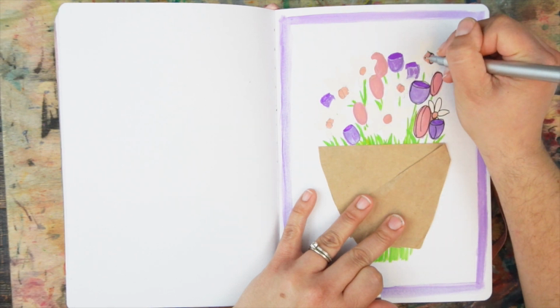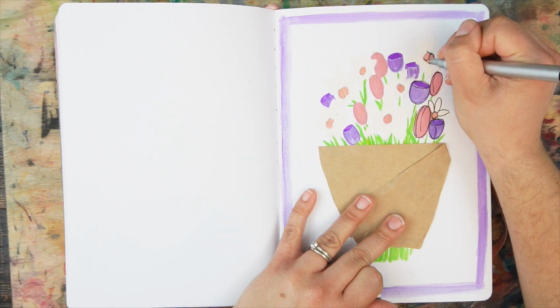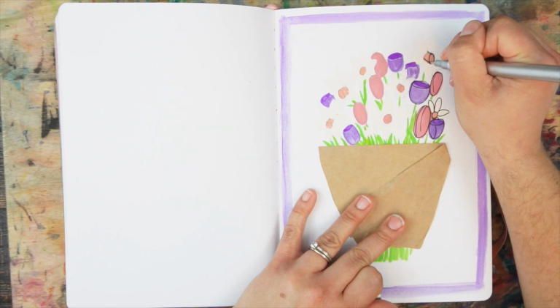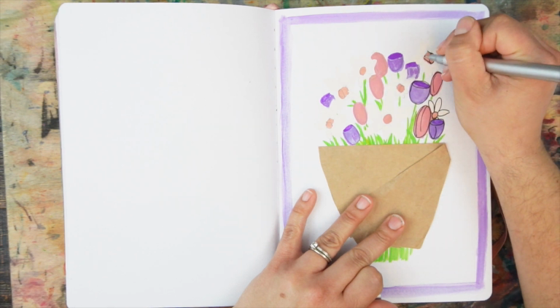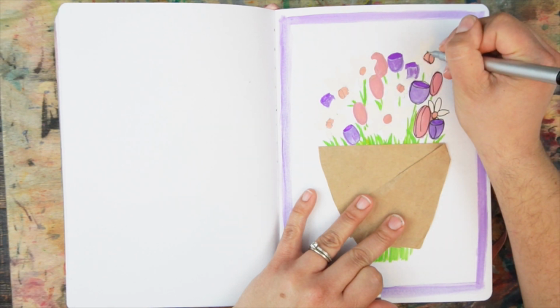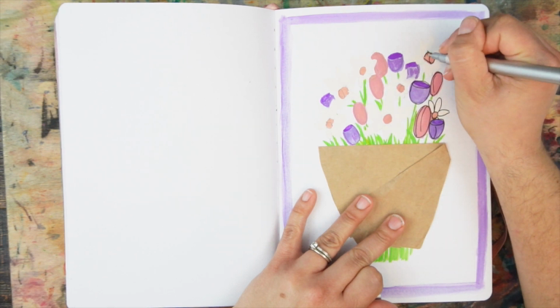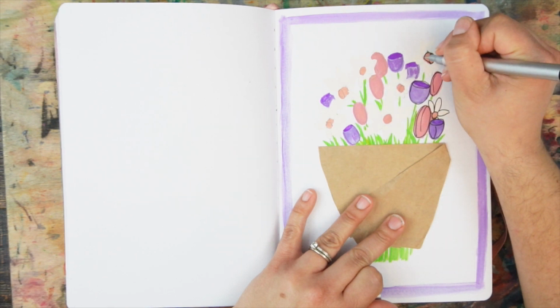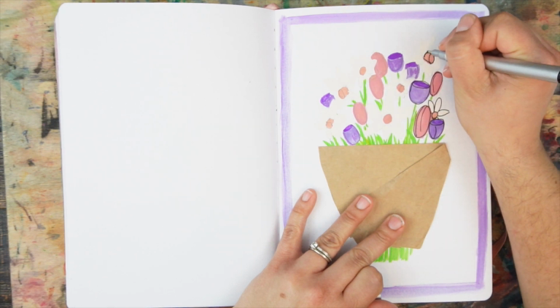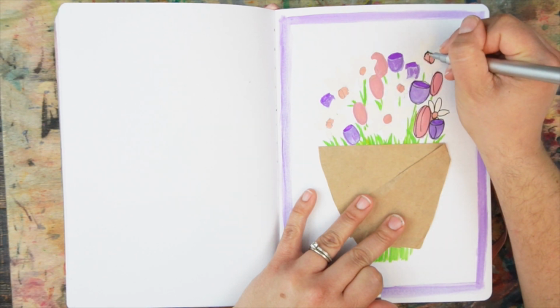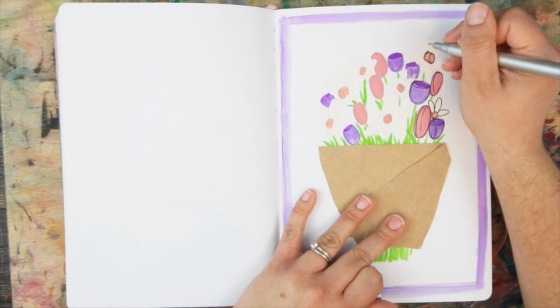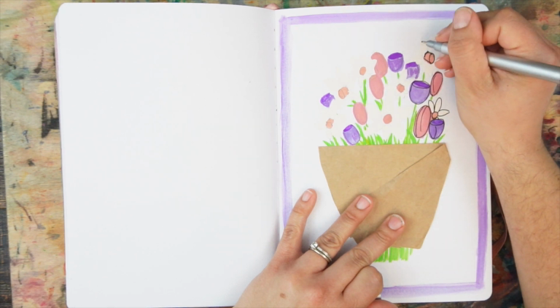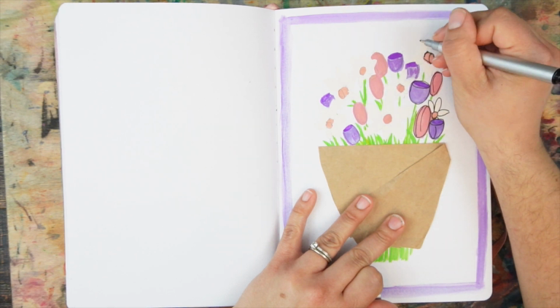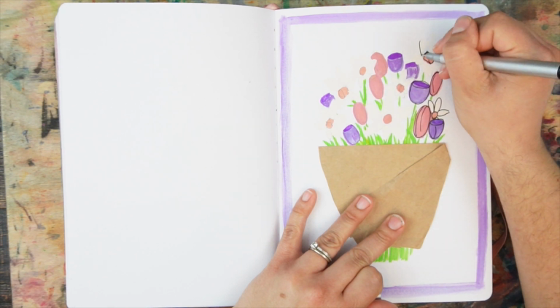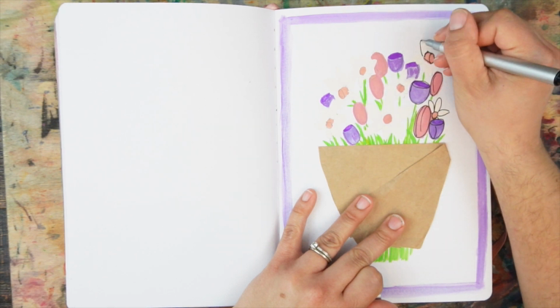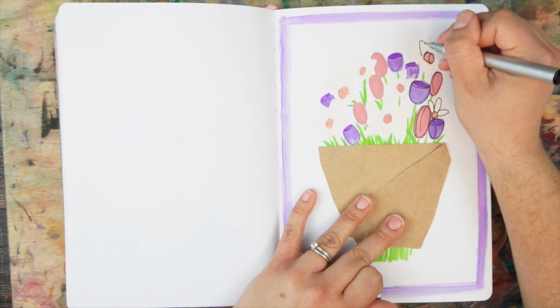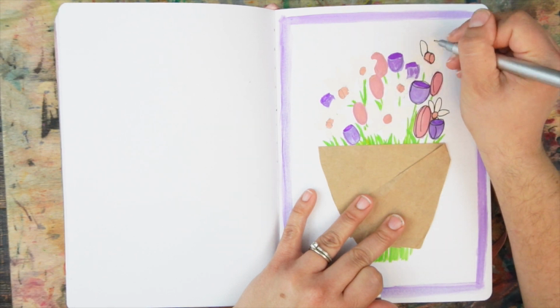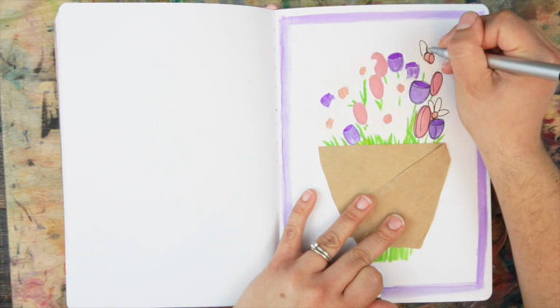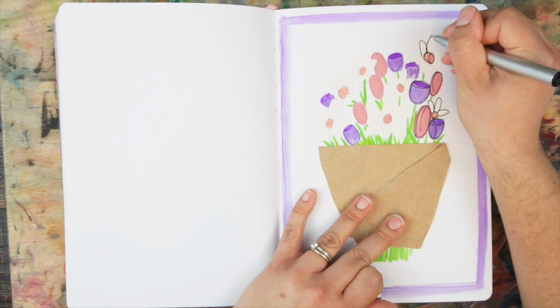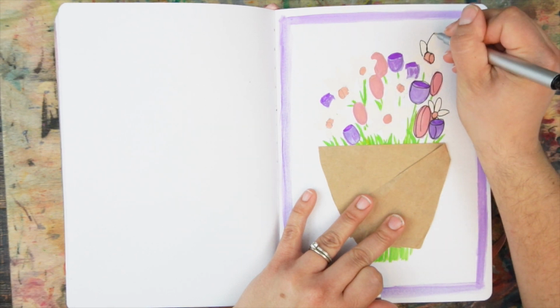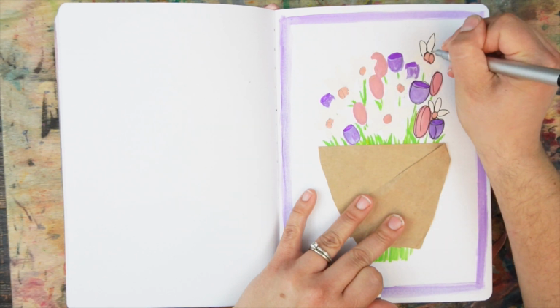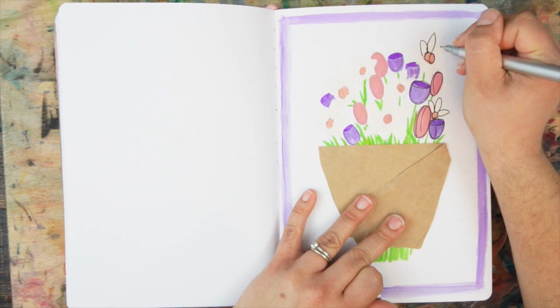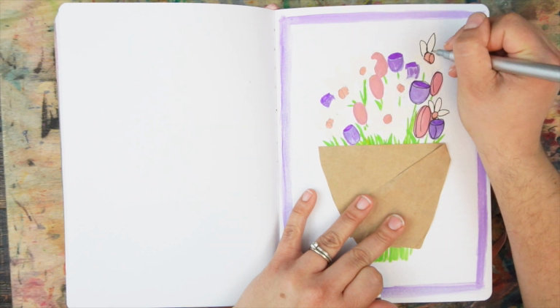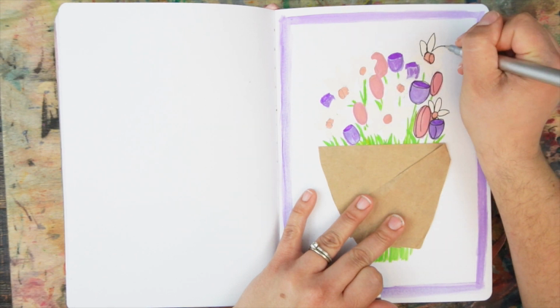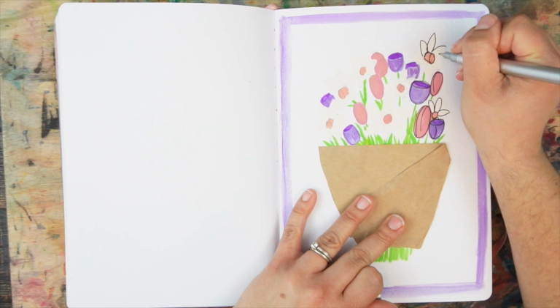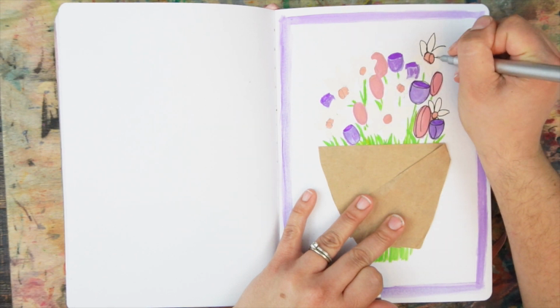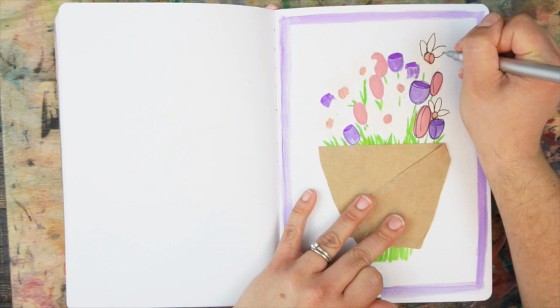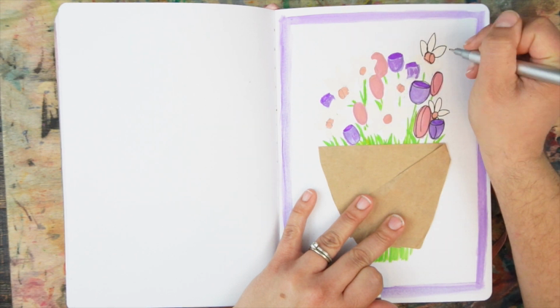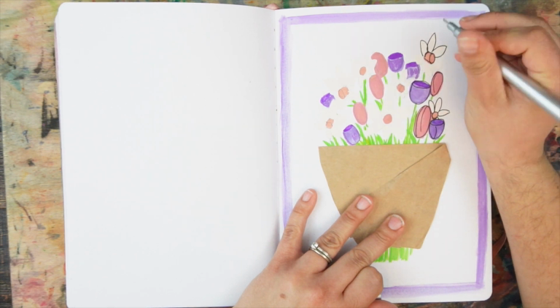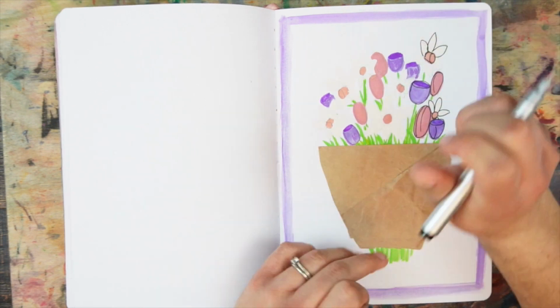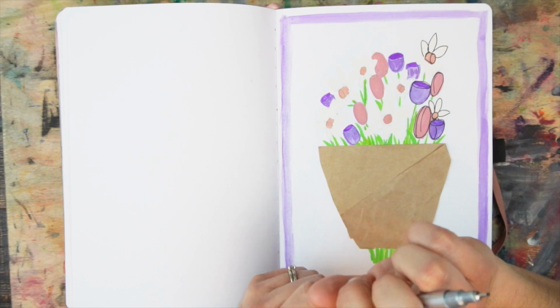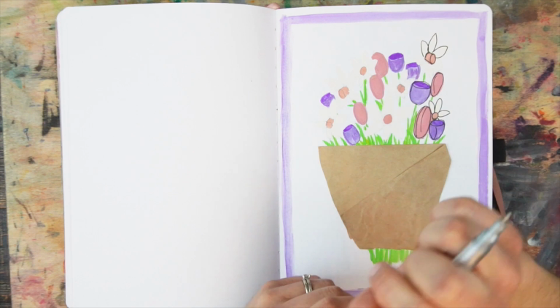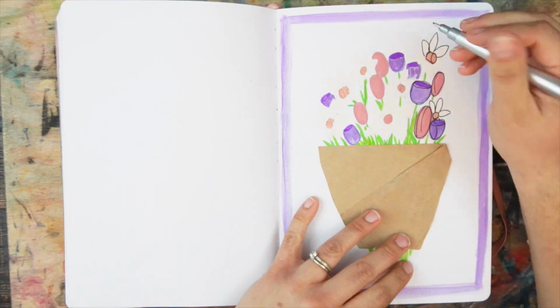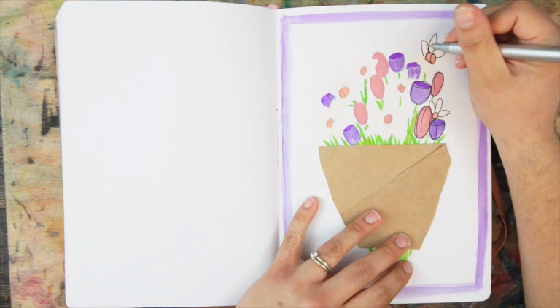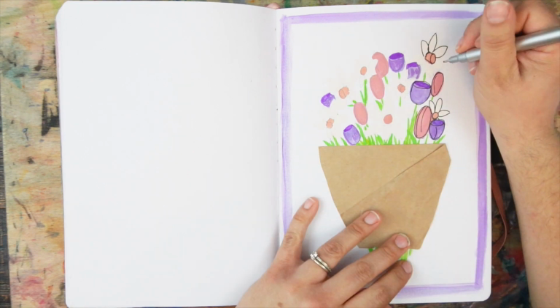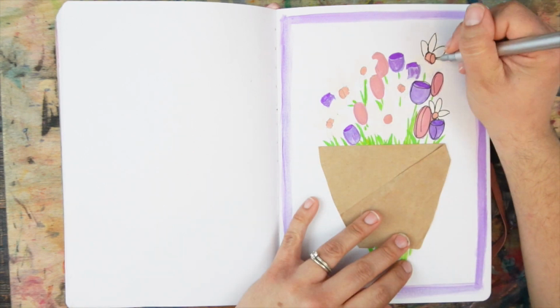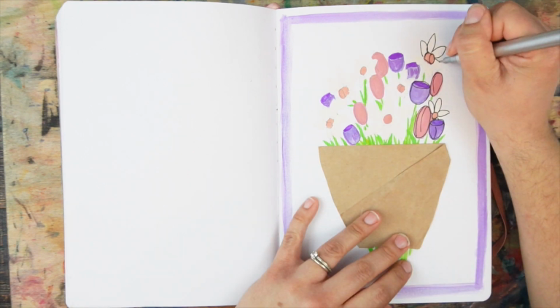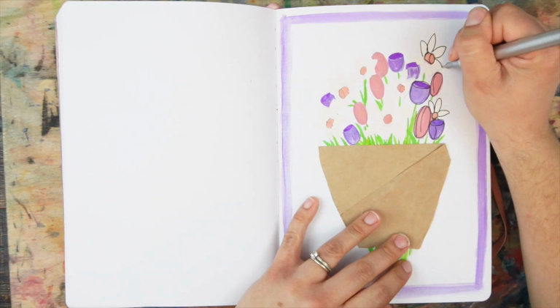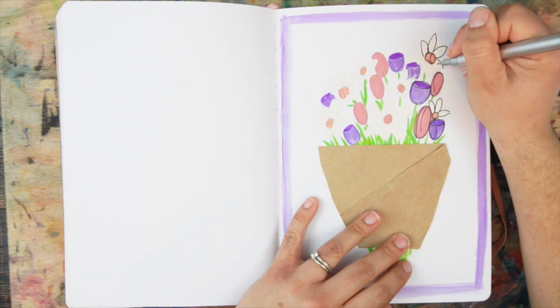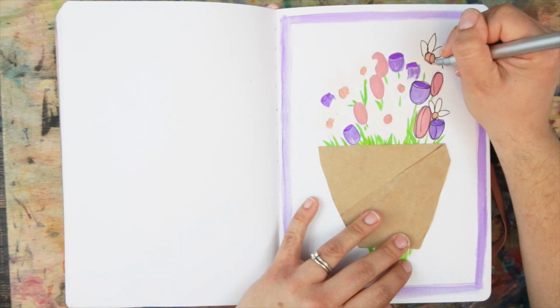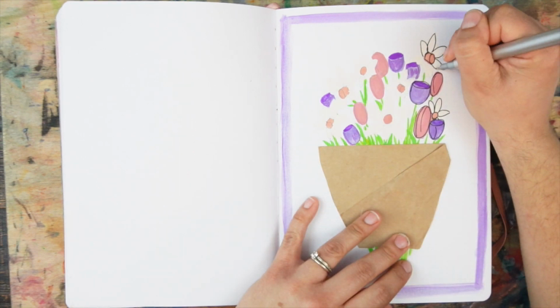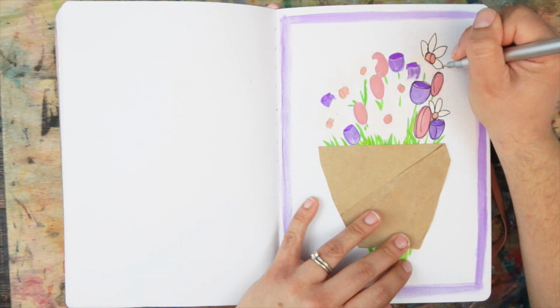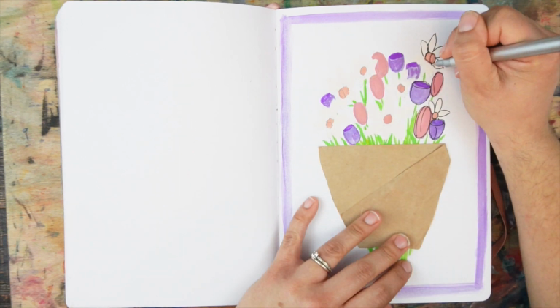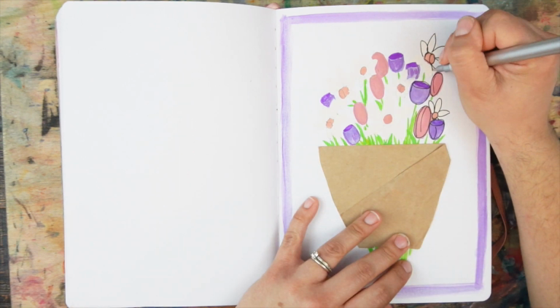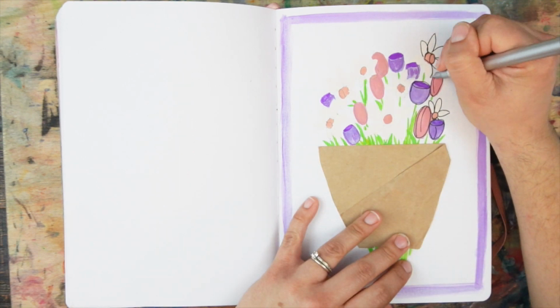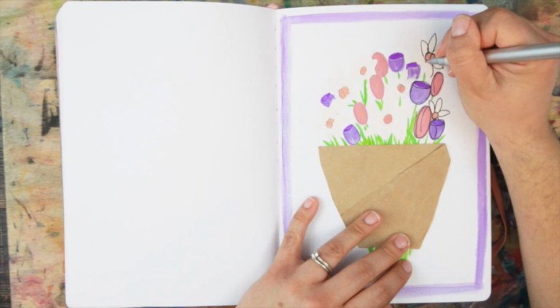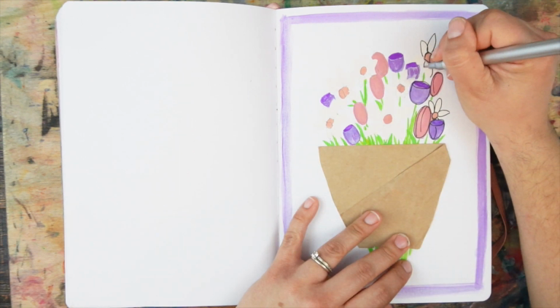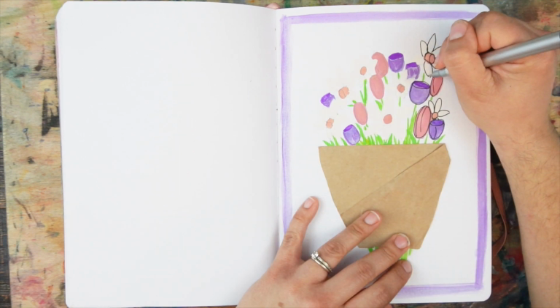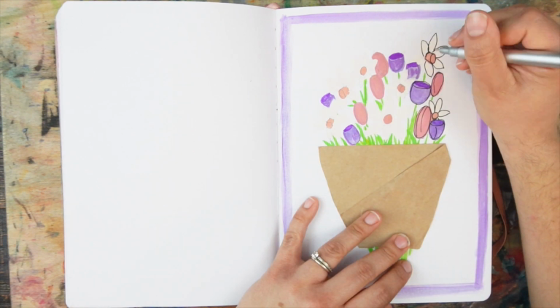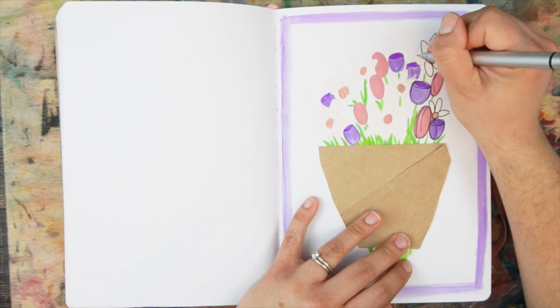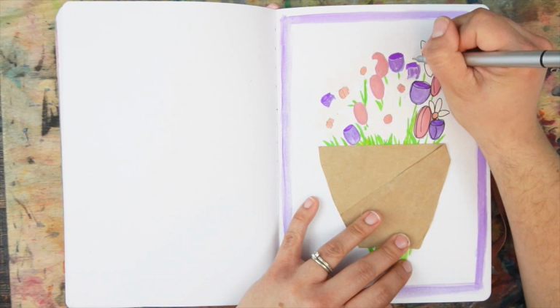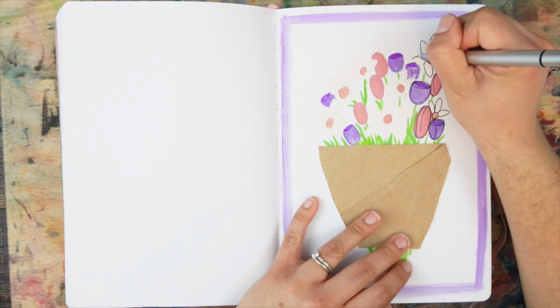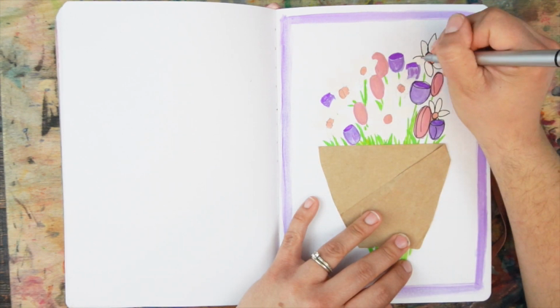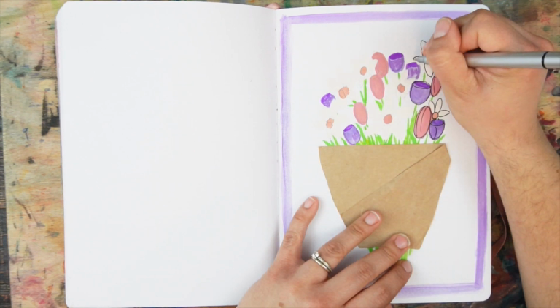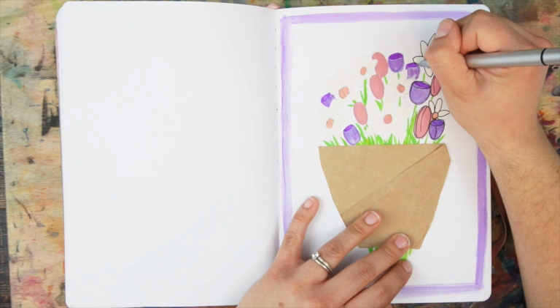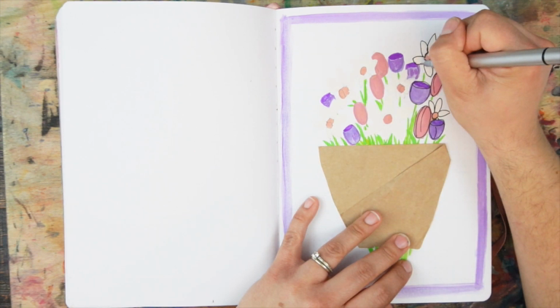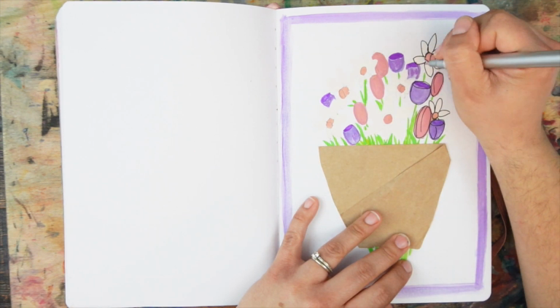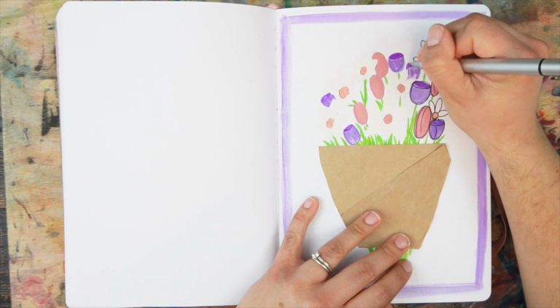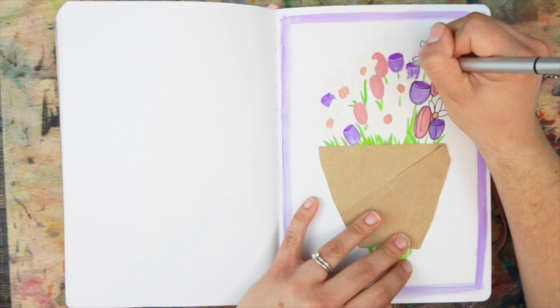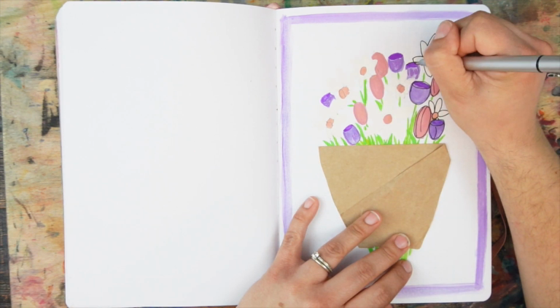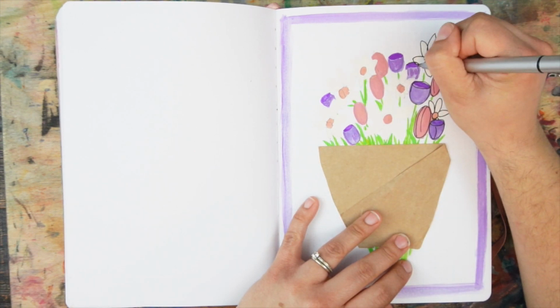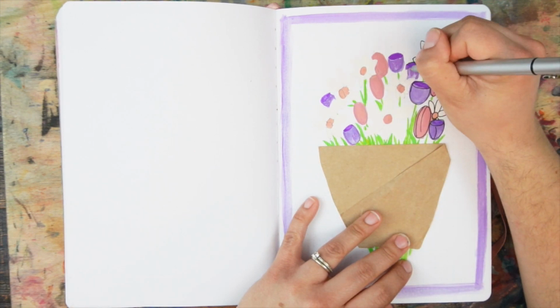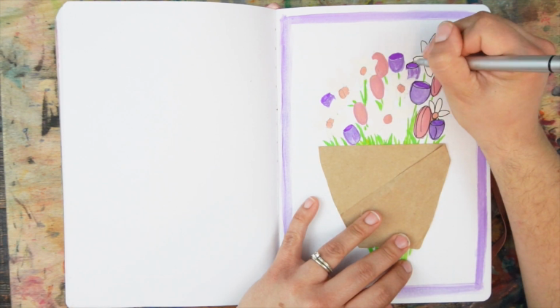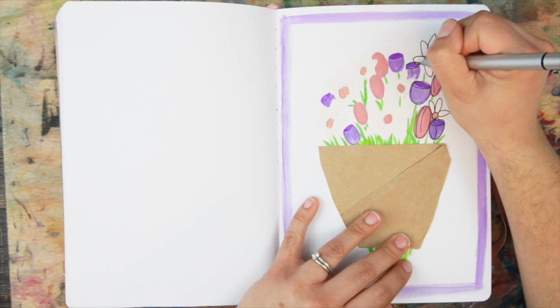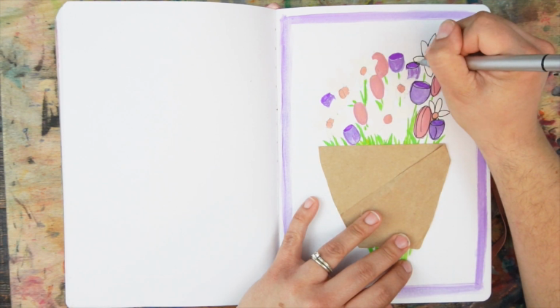The pen I am using is a Micron. I have a set of them and unfortunately I can't remember which size I used.